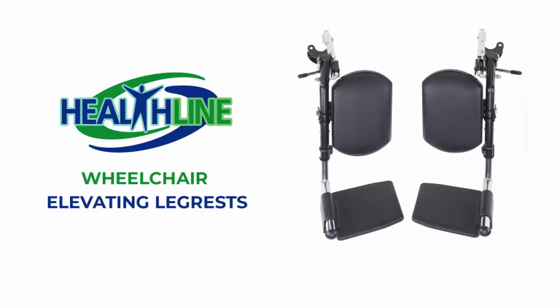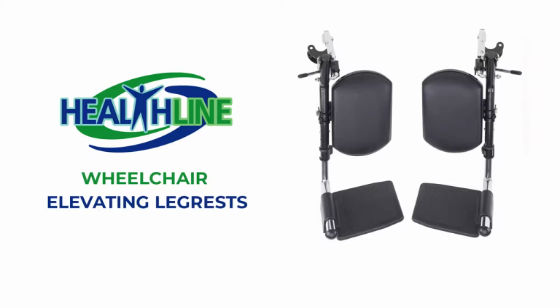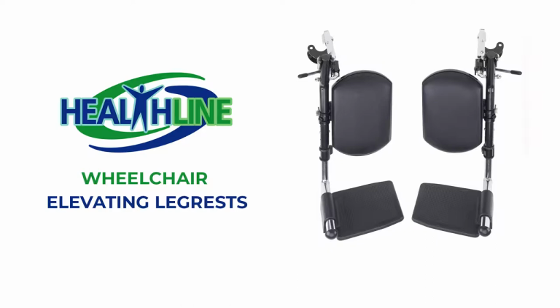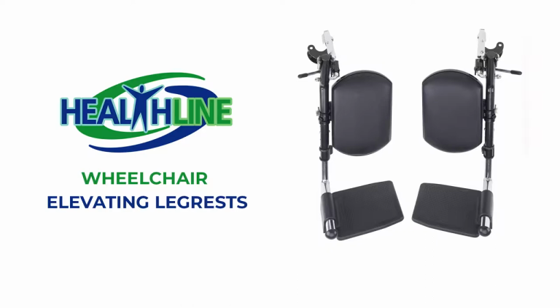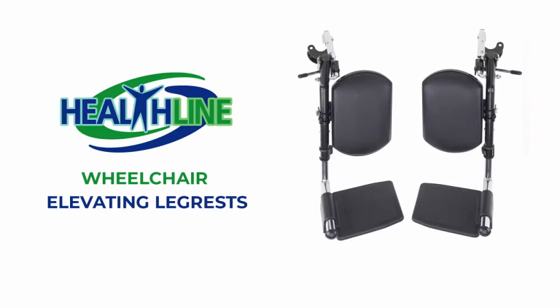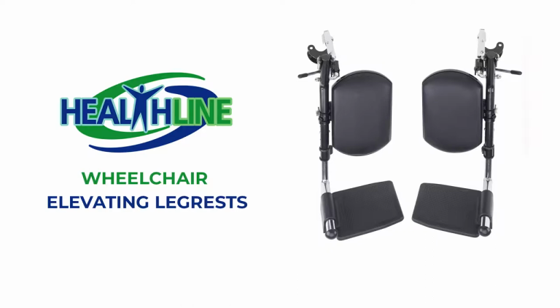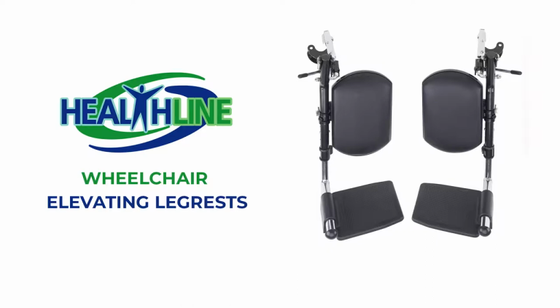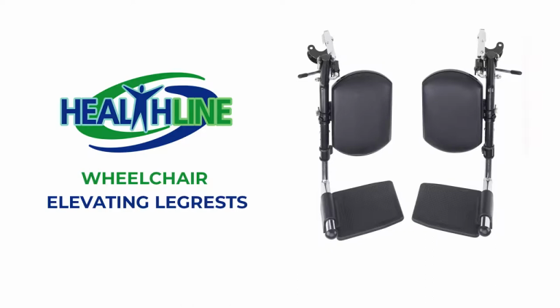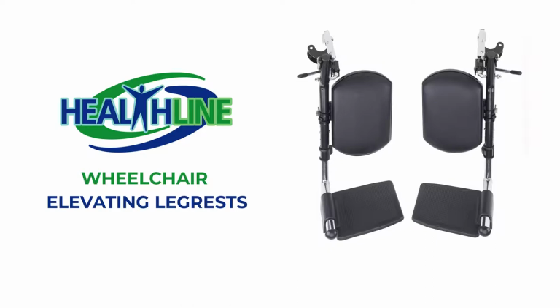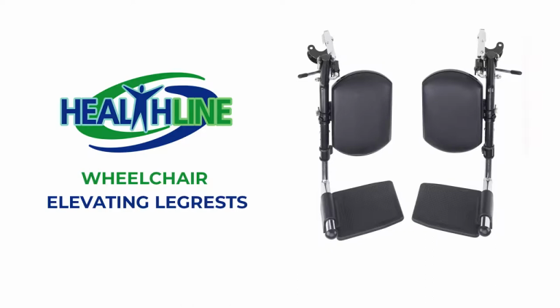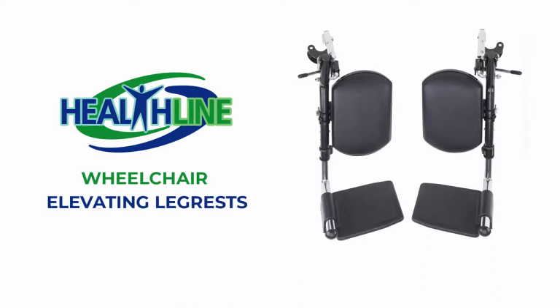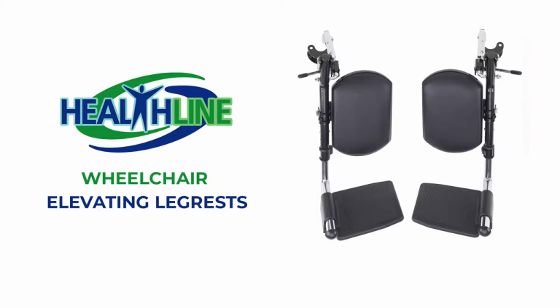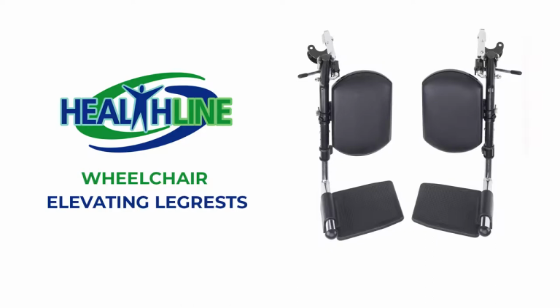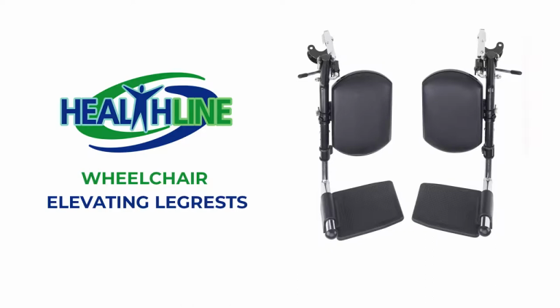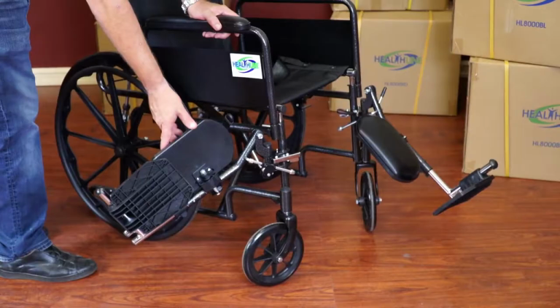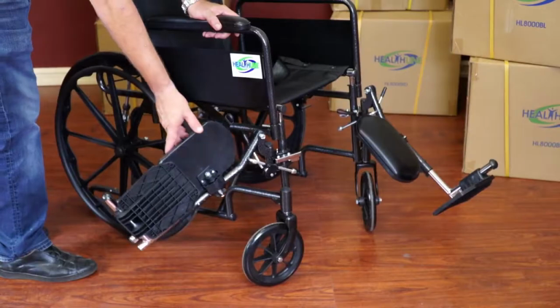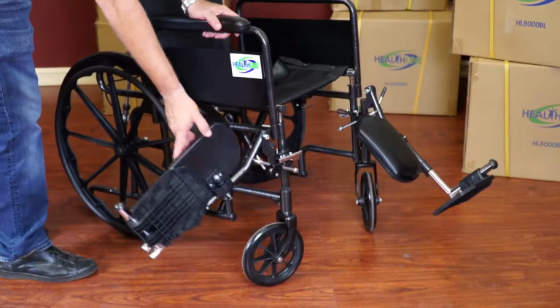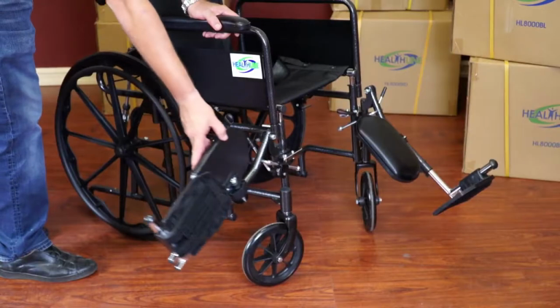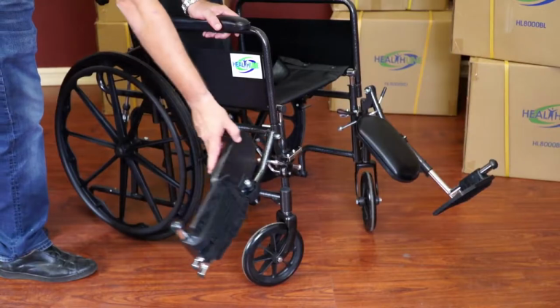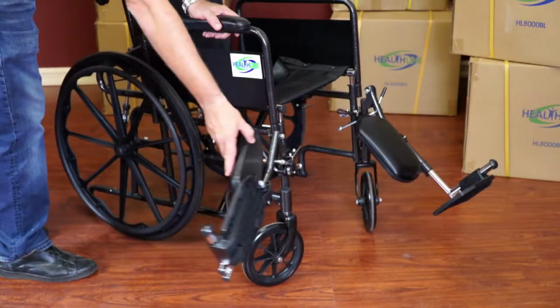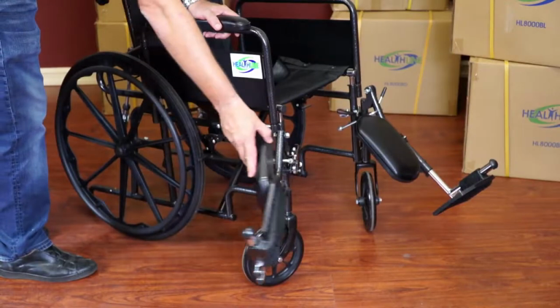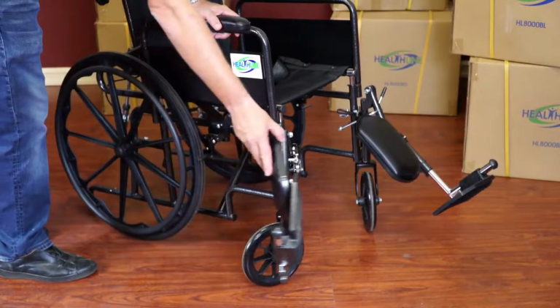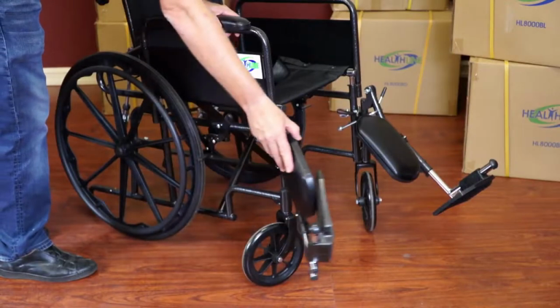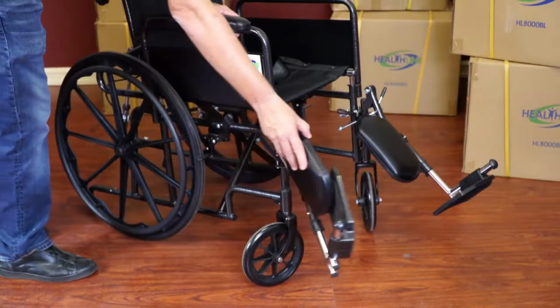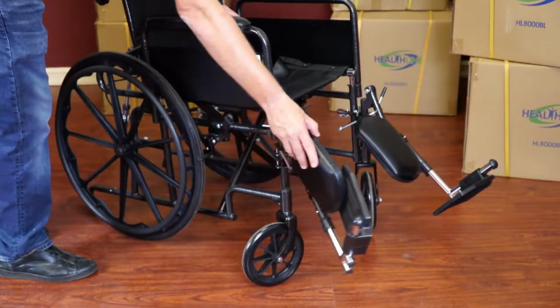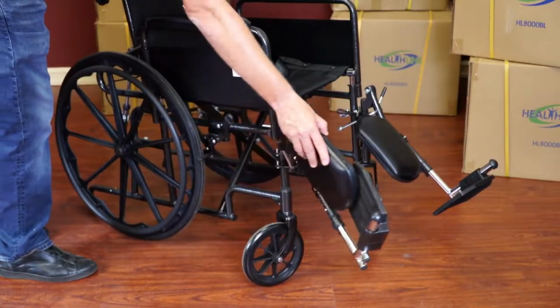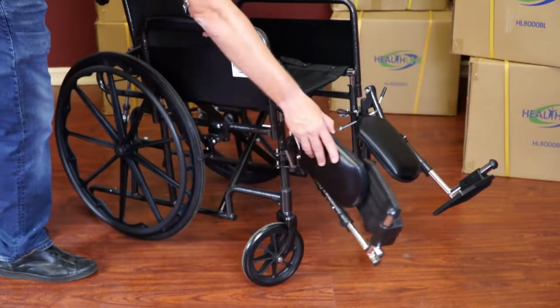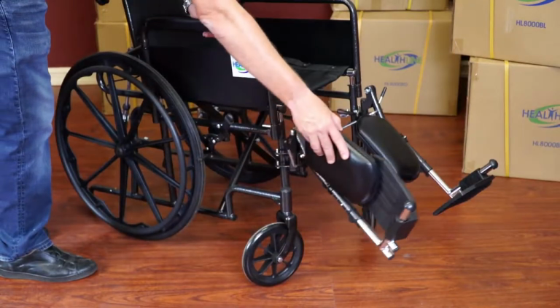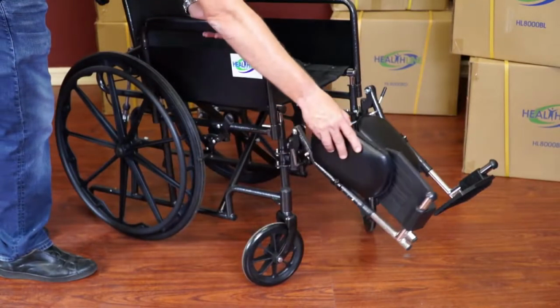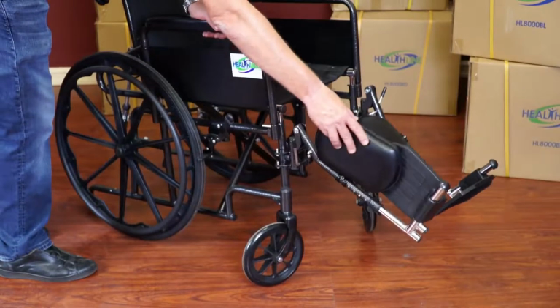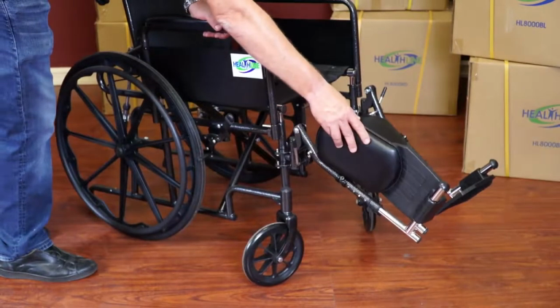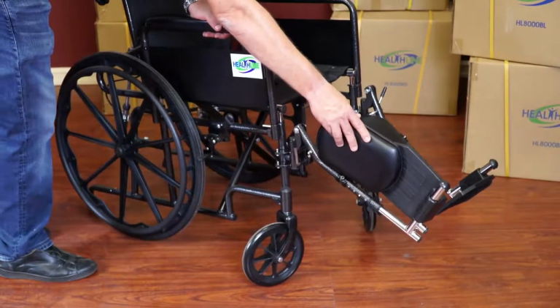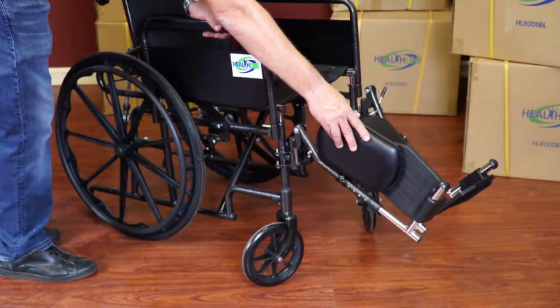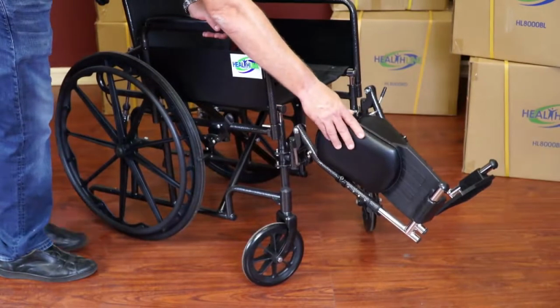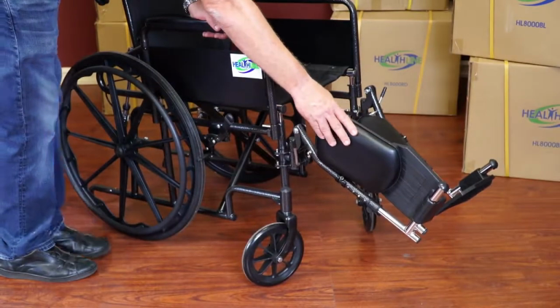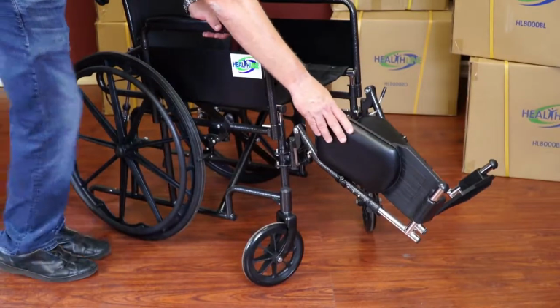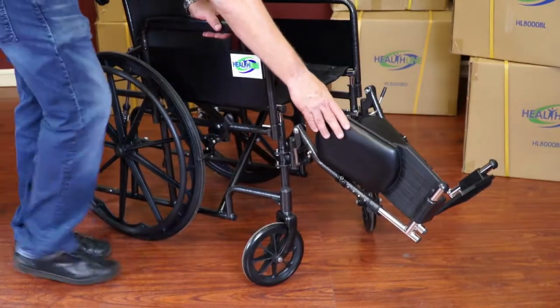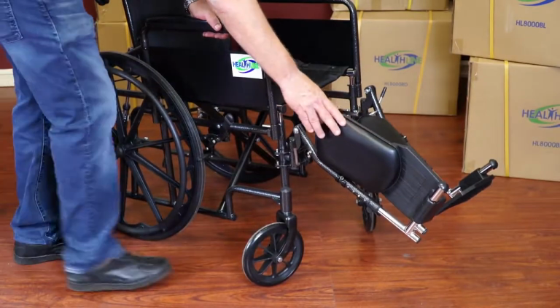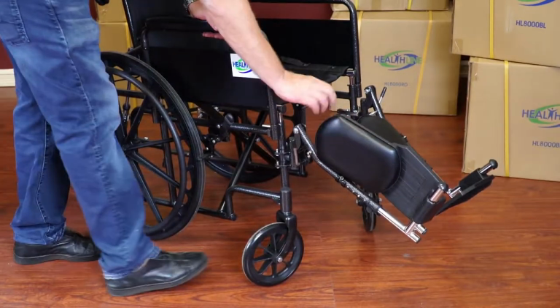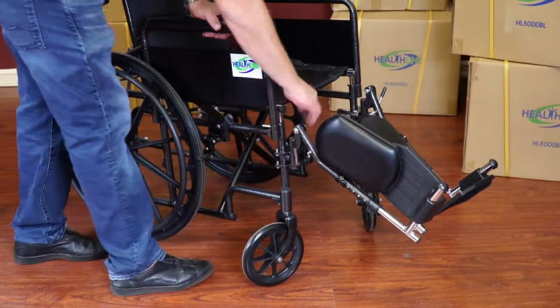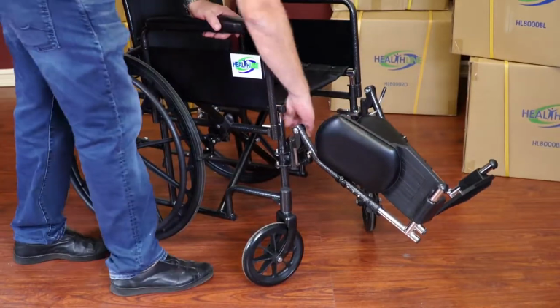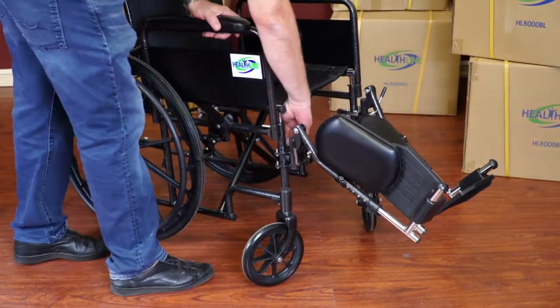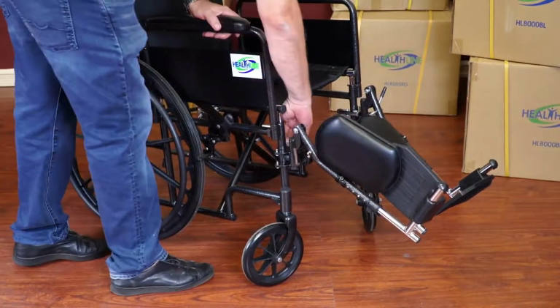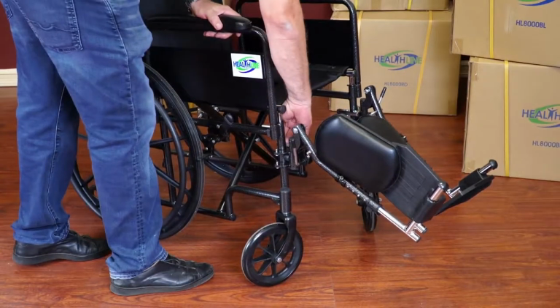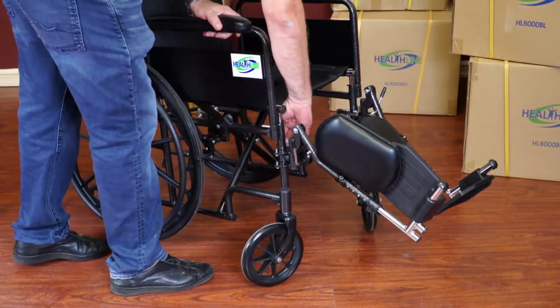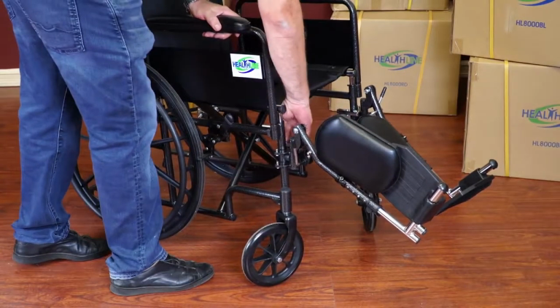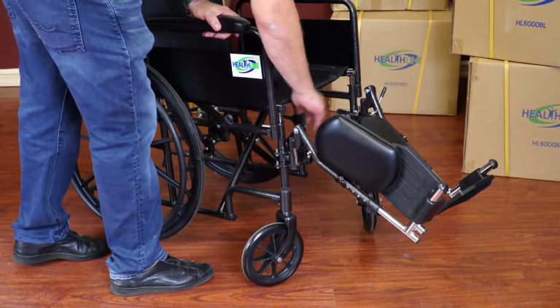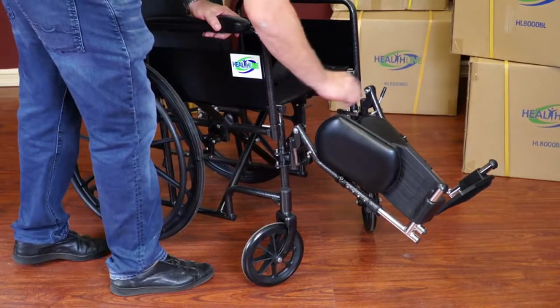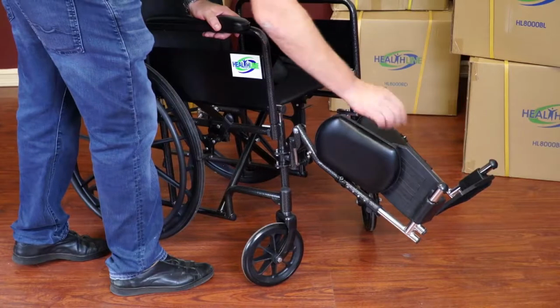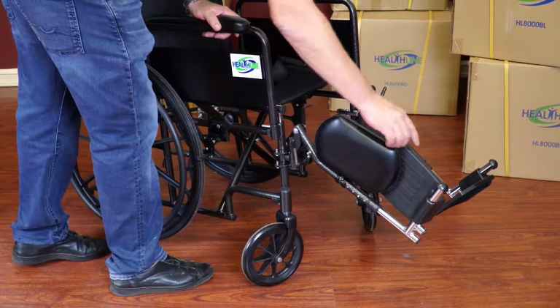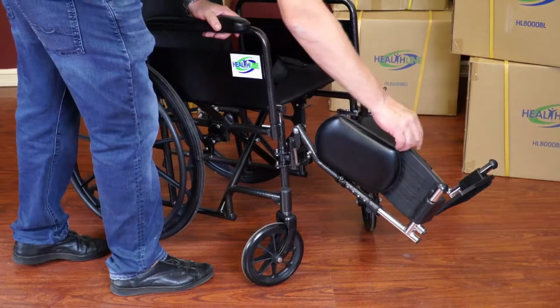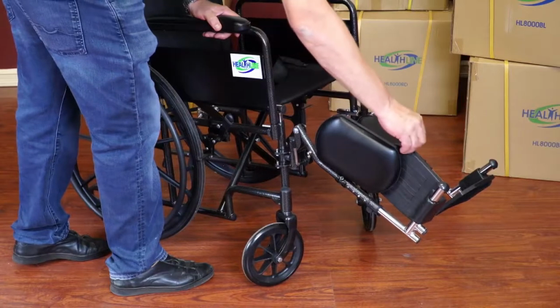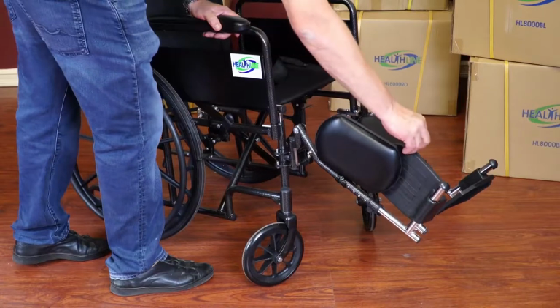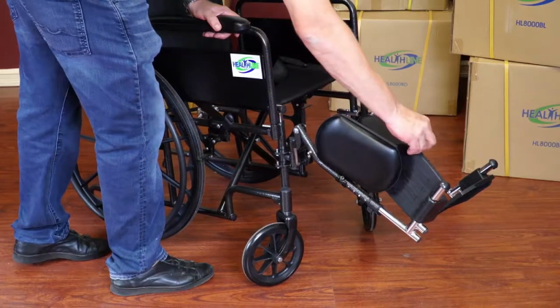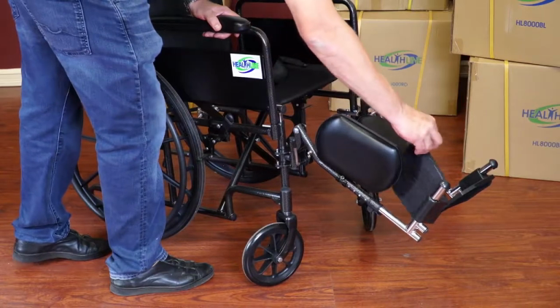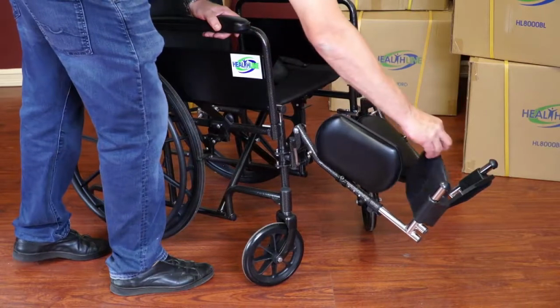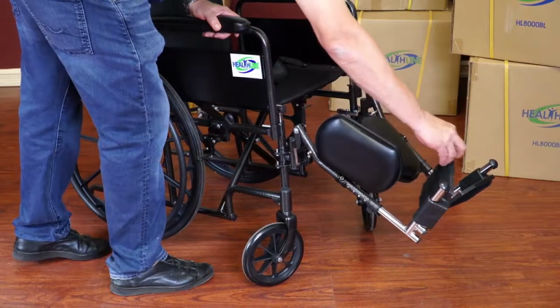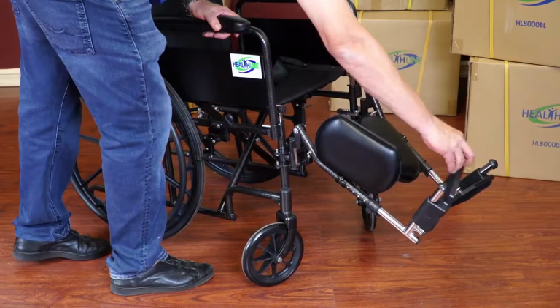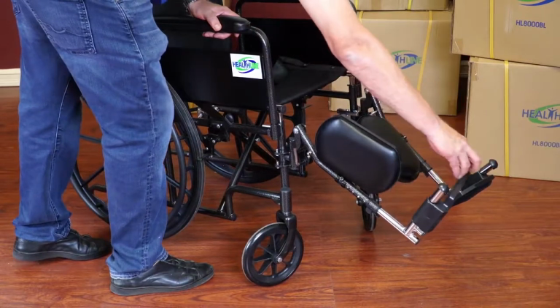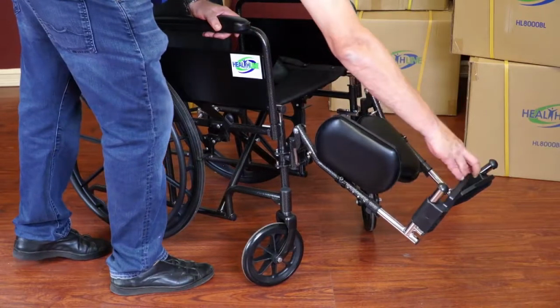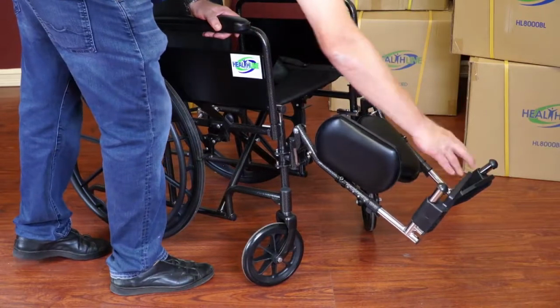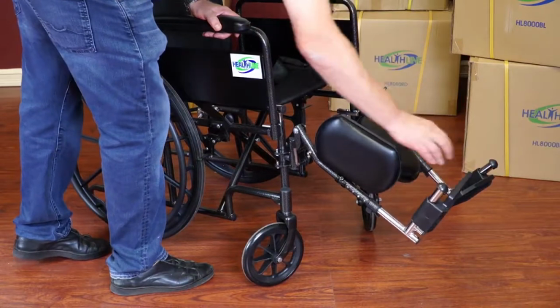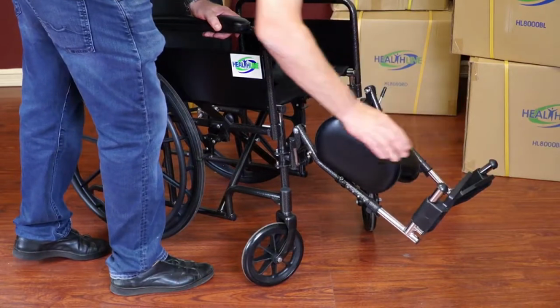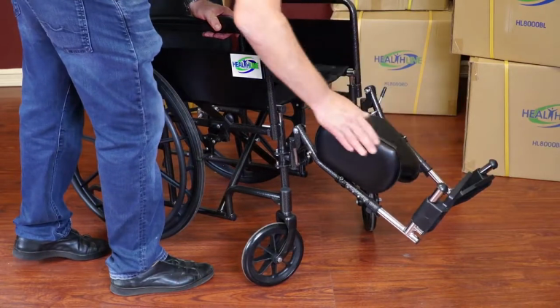This chair has padded aluminum swing-away leg rests with footplates. You can easily swing the leg rests forward if needed.